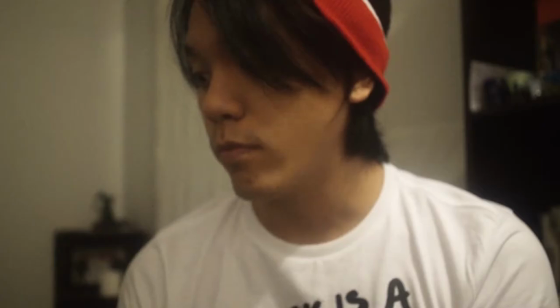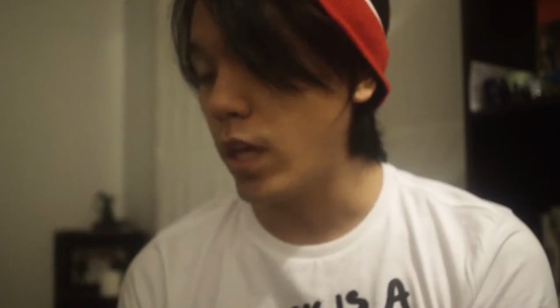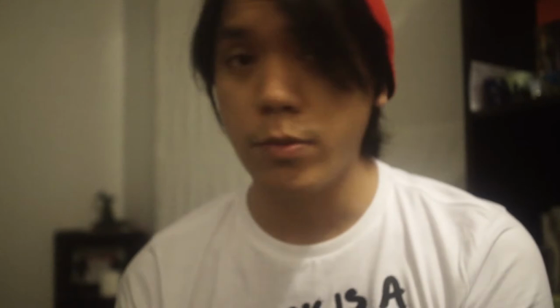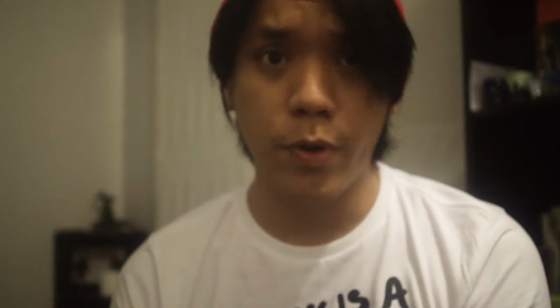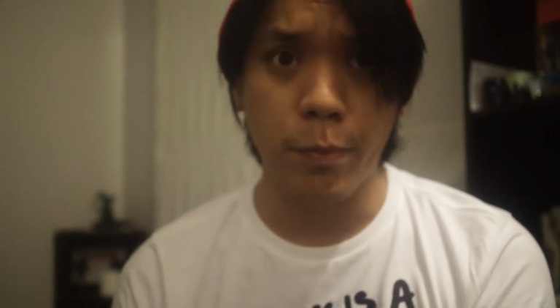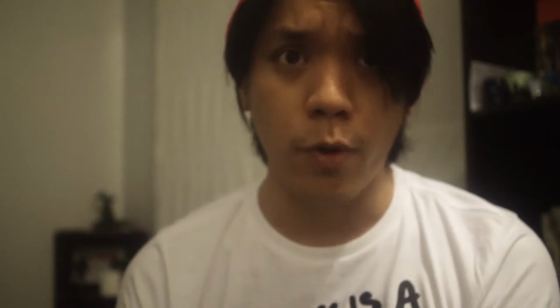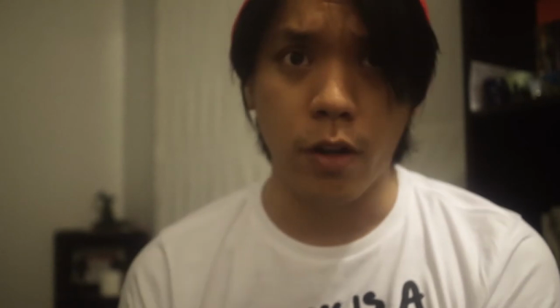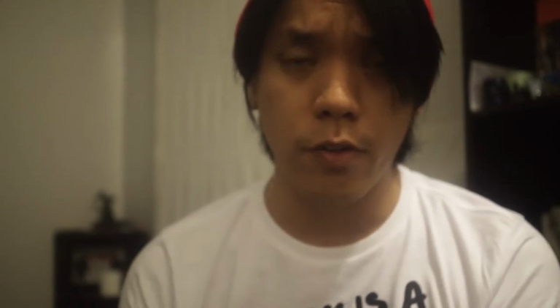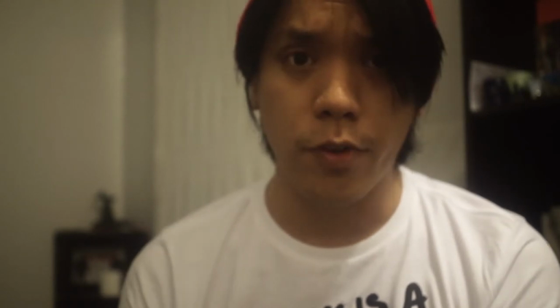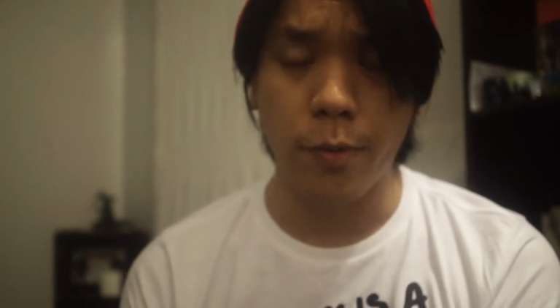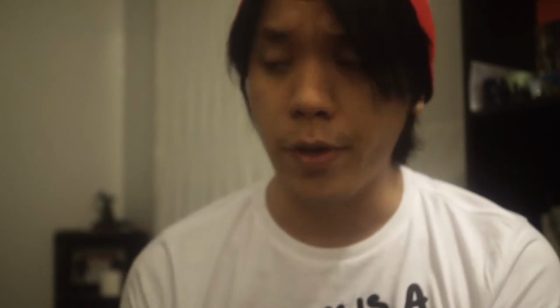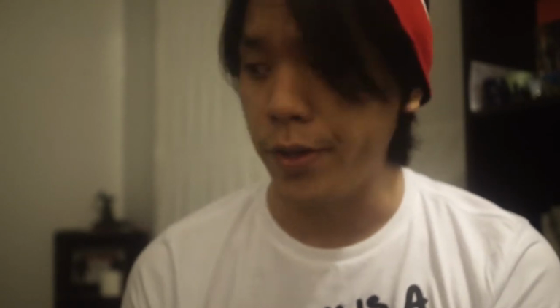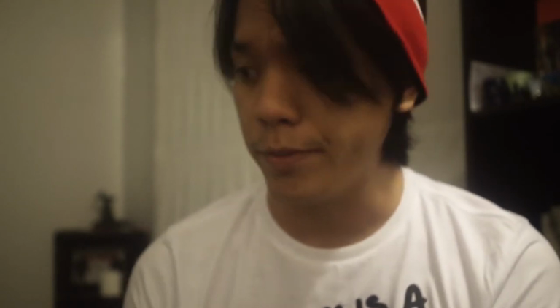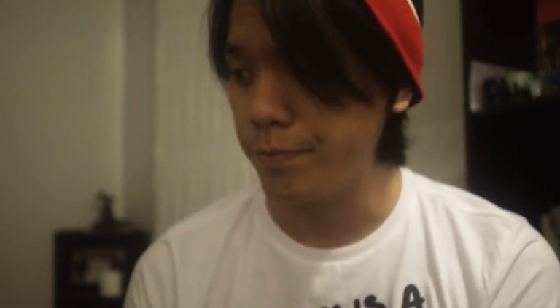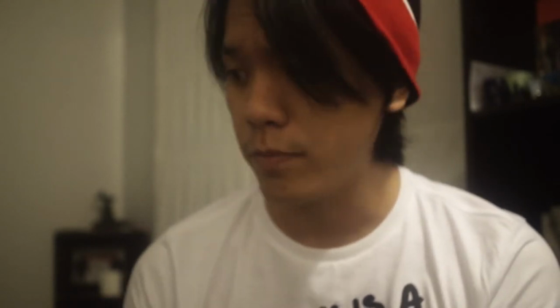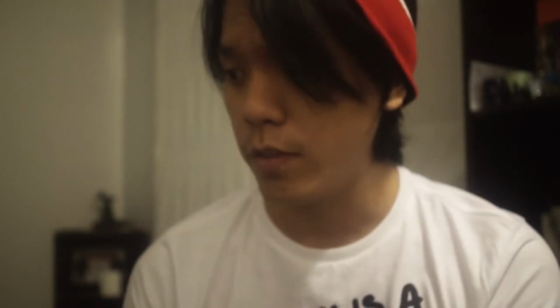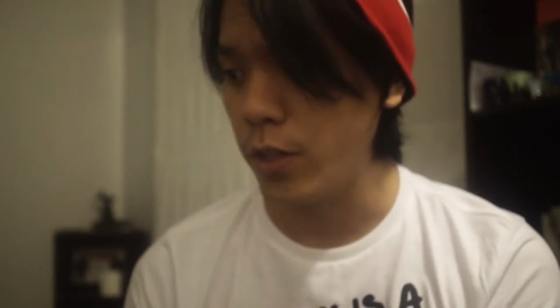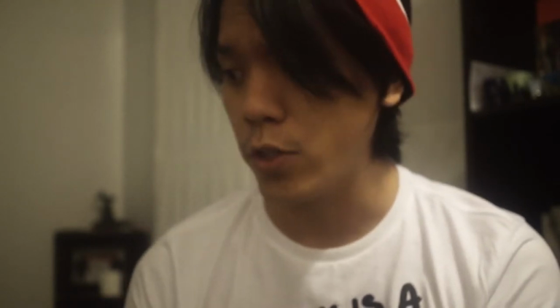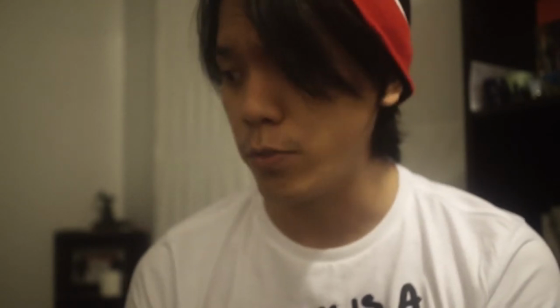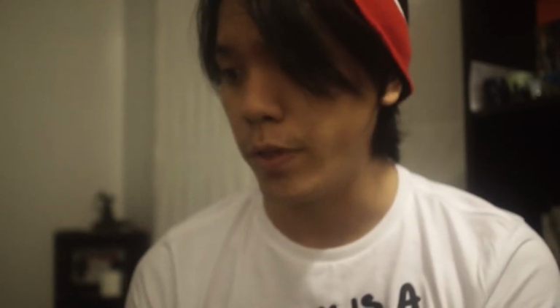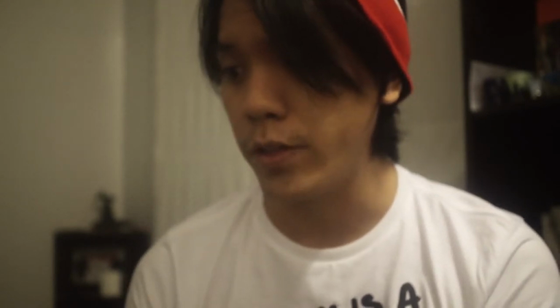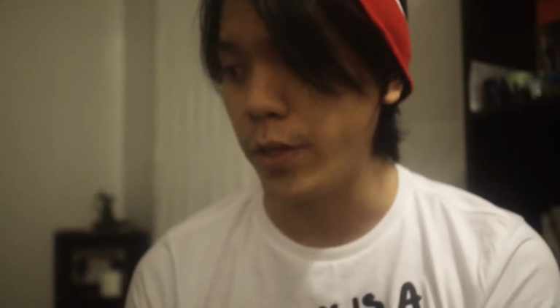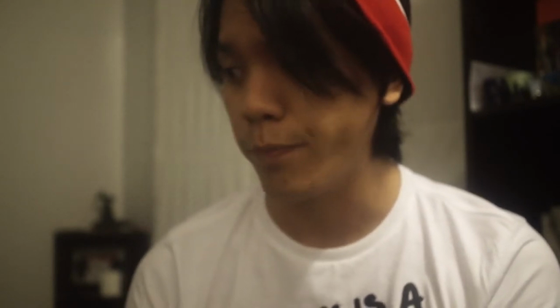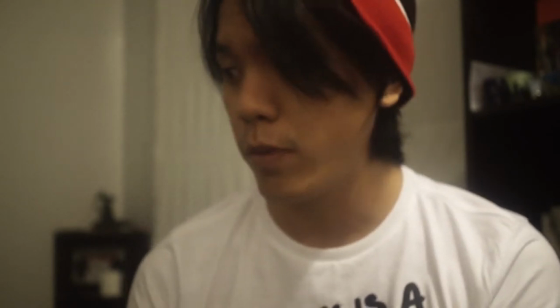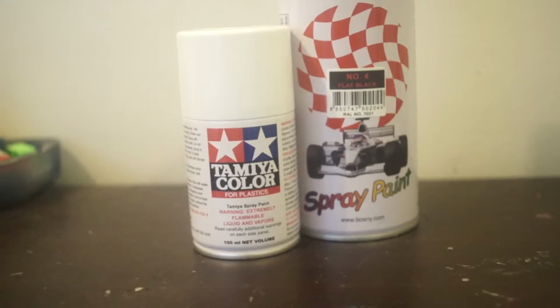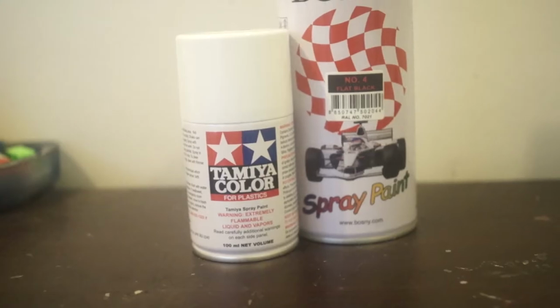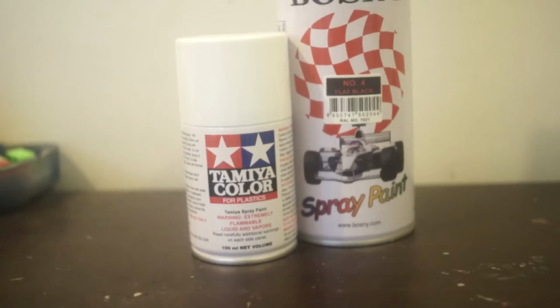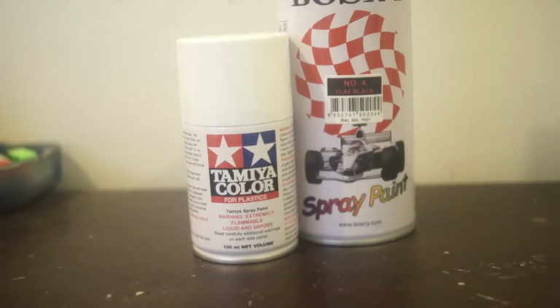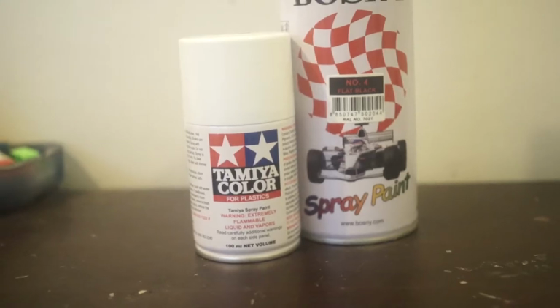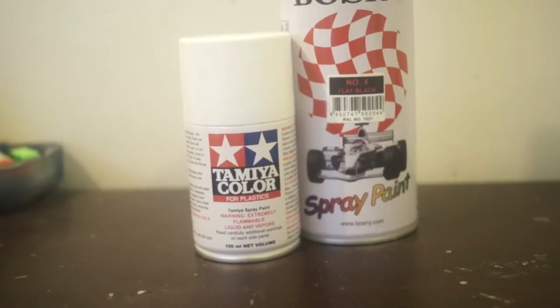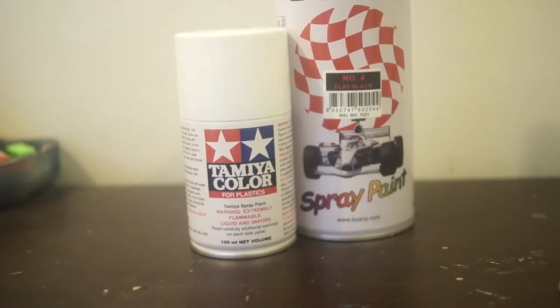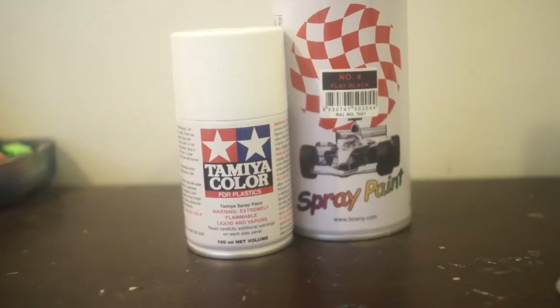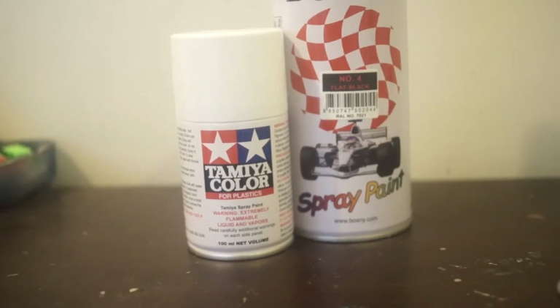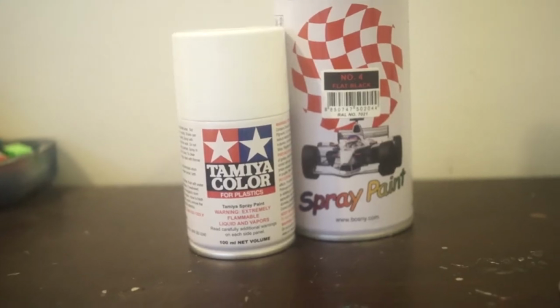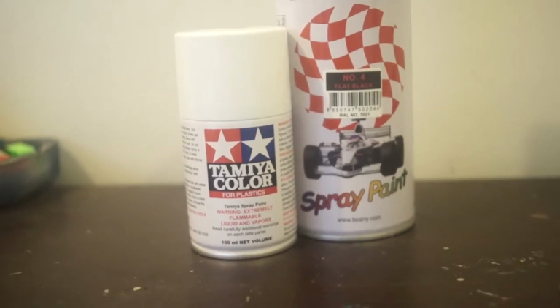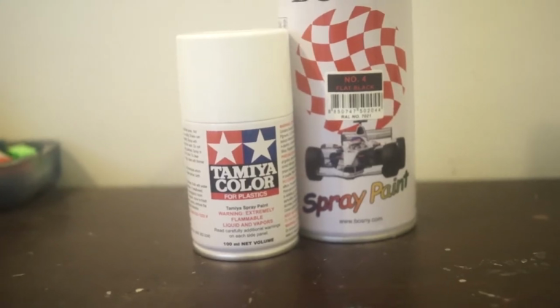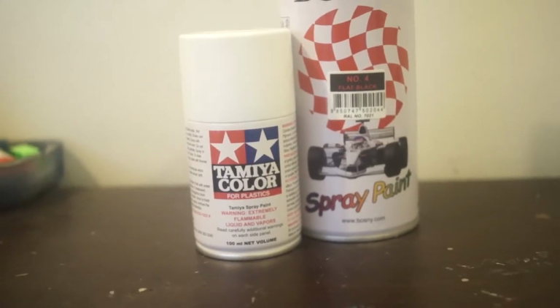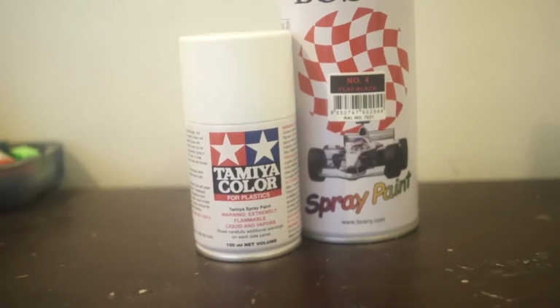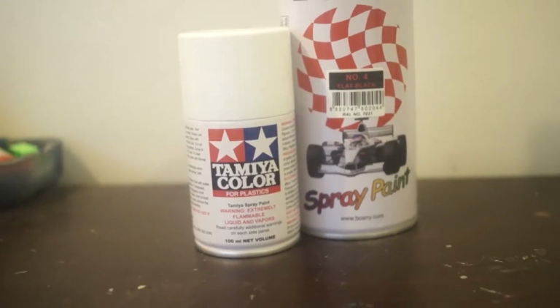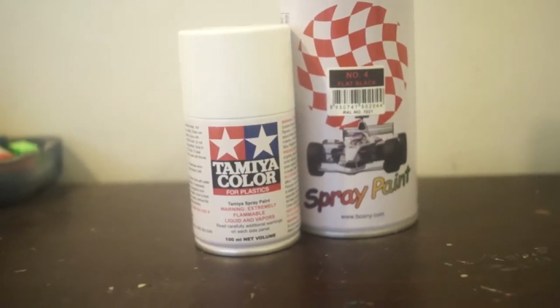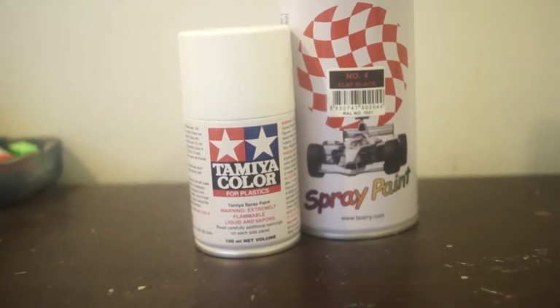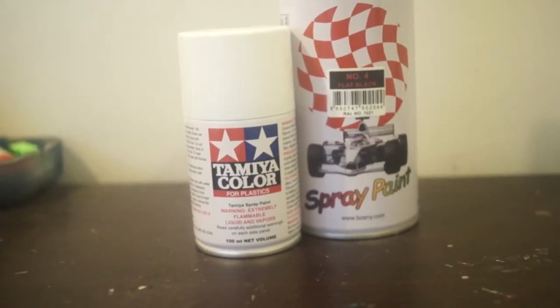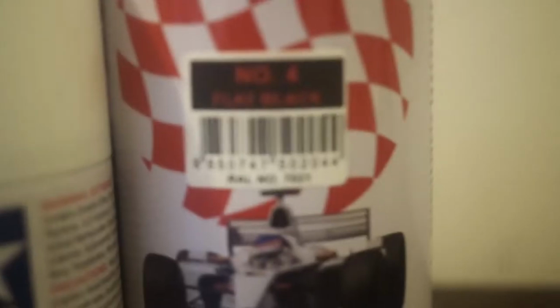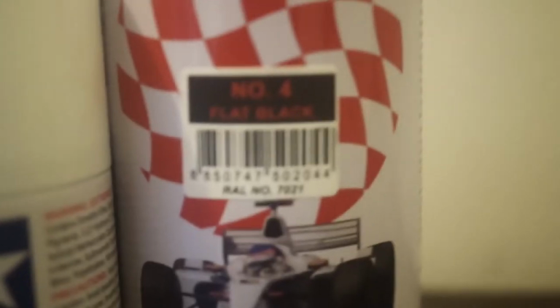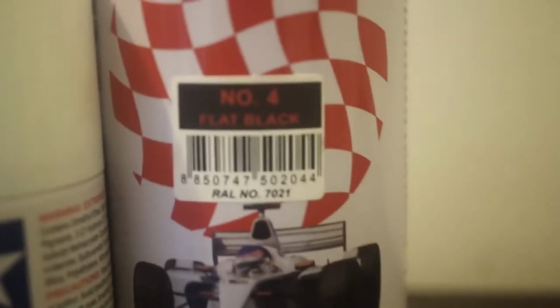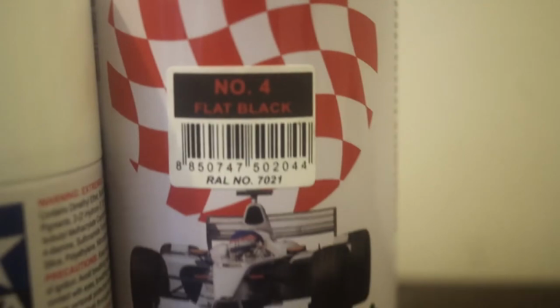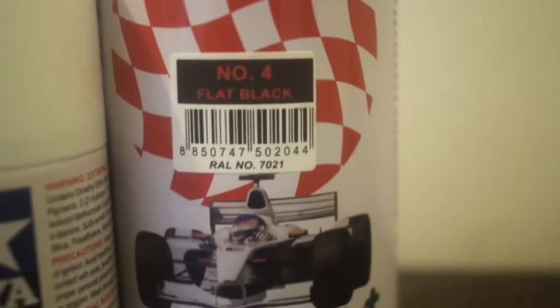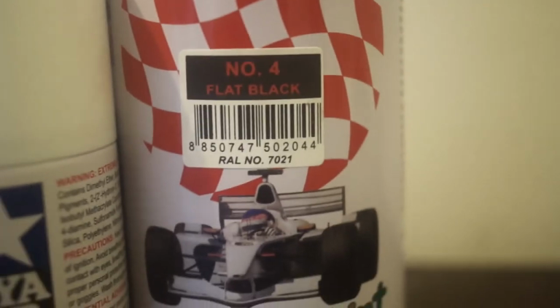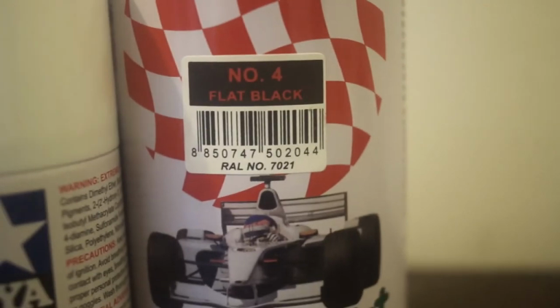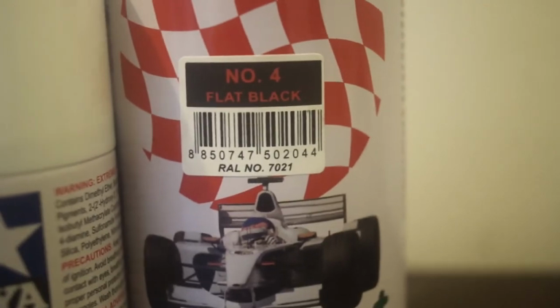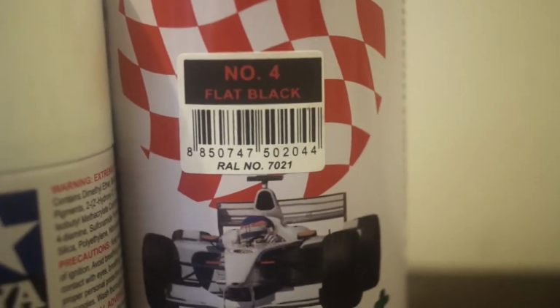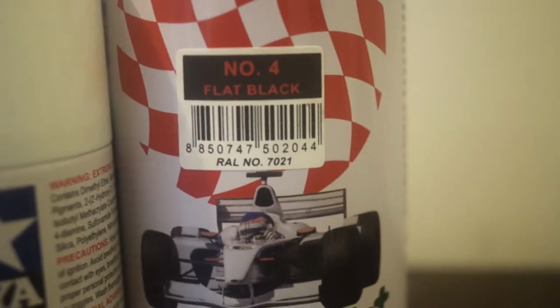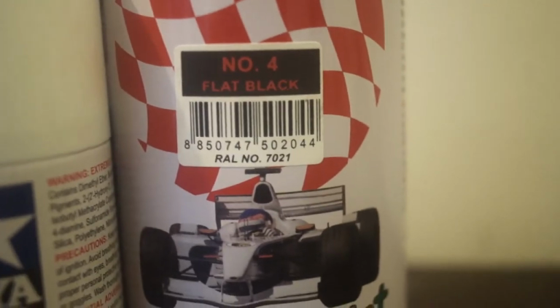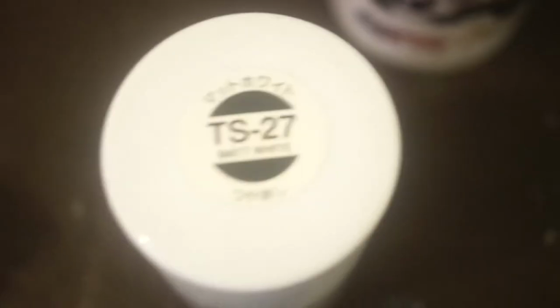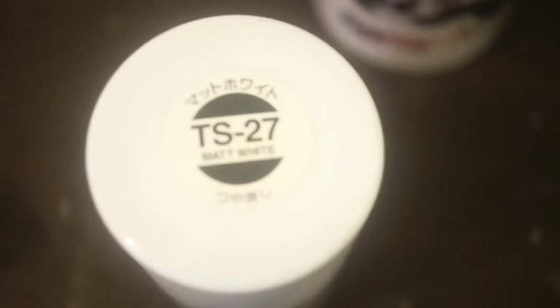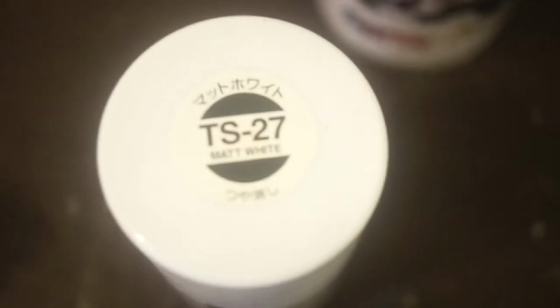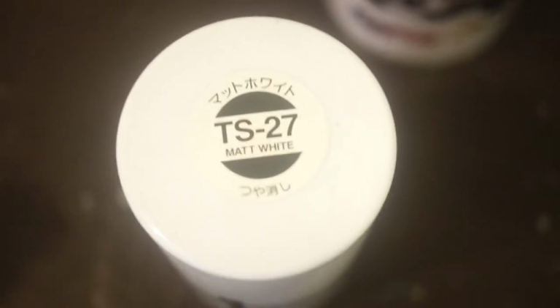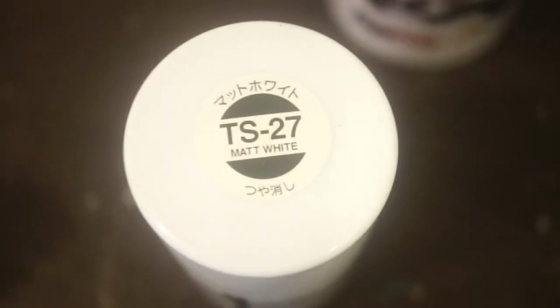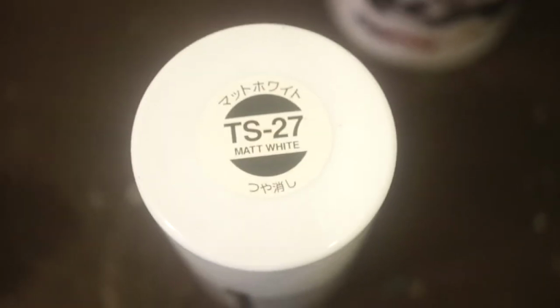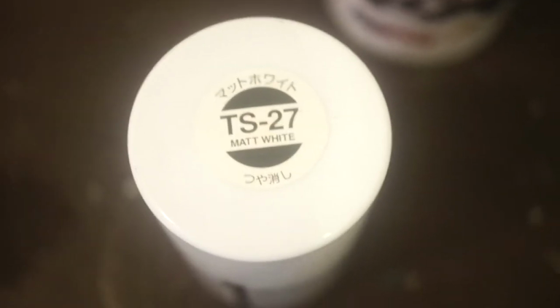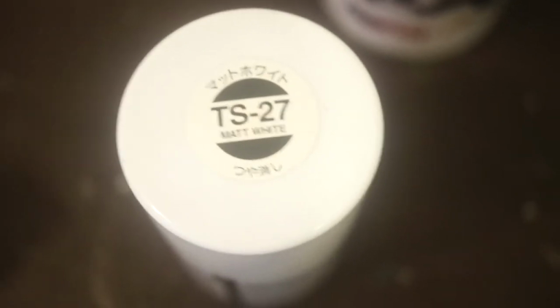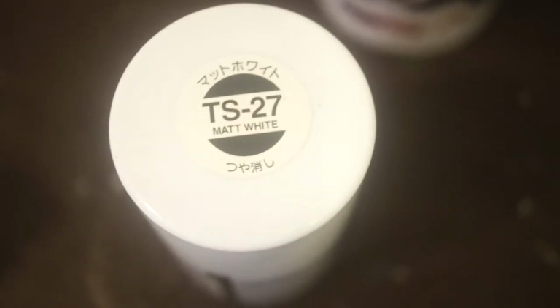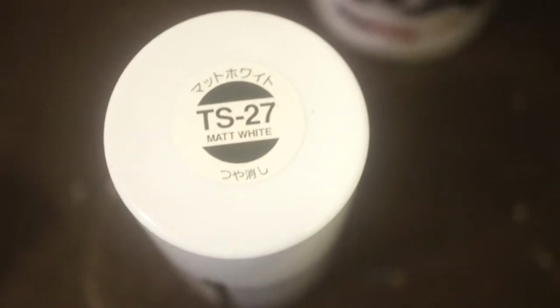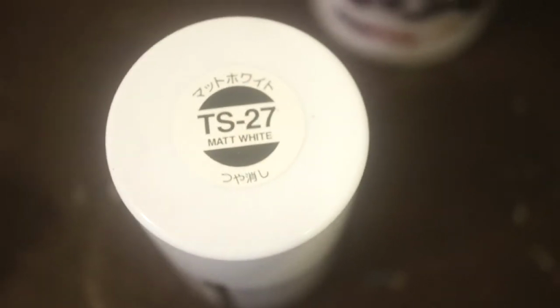As prep work for my Heydross painting, I did some zenithal highlighting — sprayed black, then highlighted with some Tamiya spray.